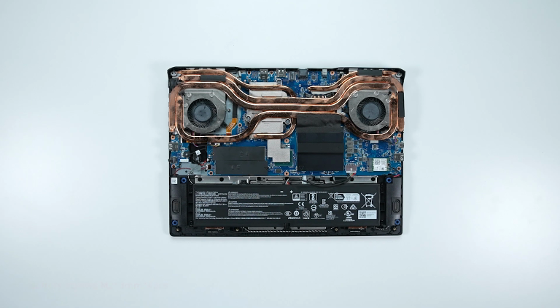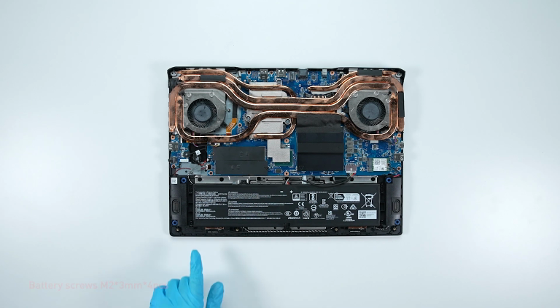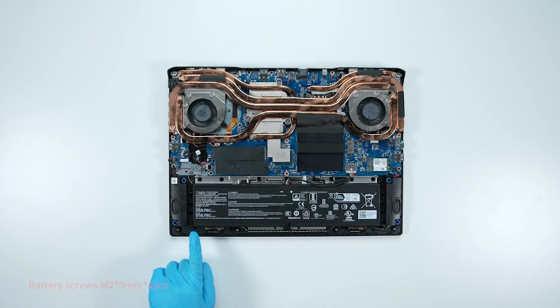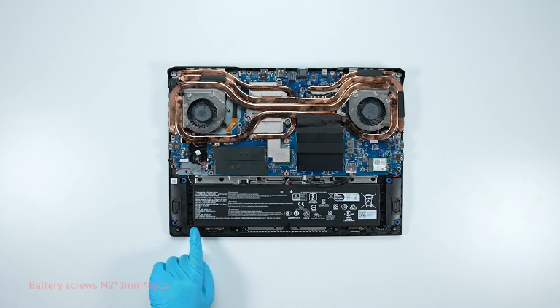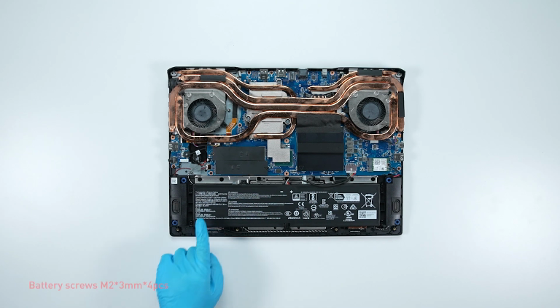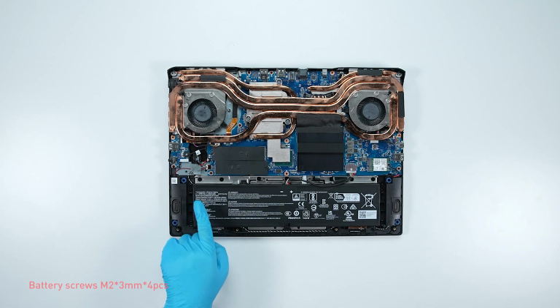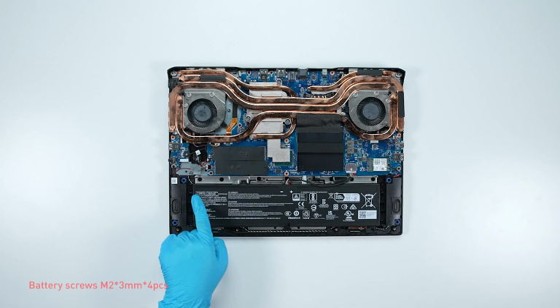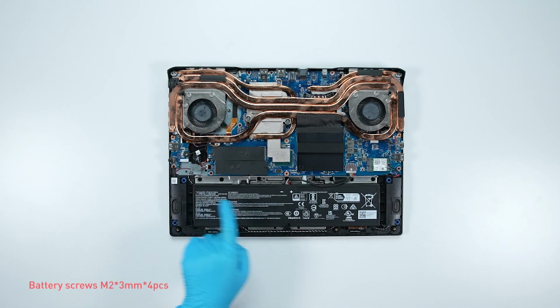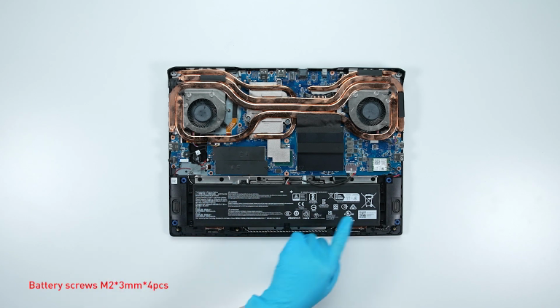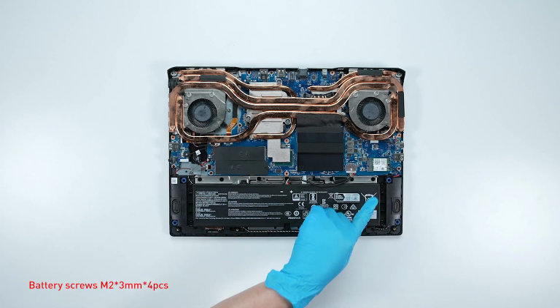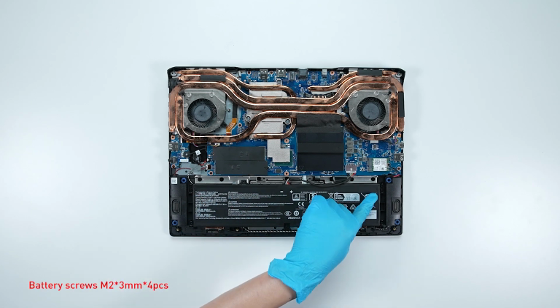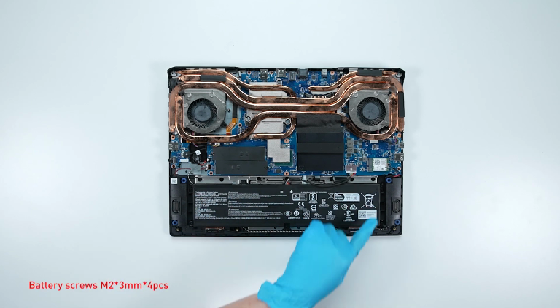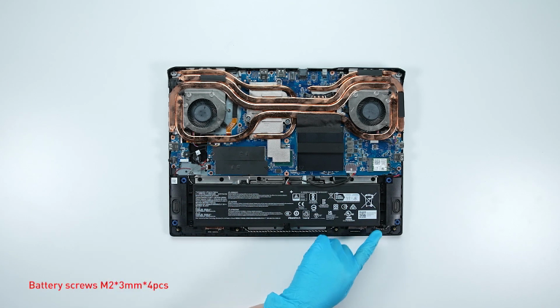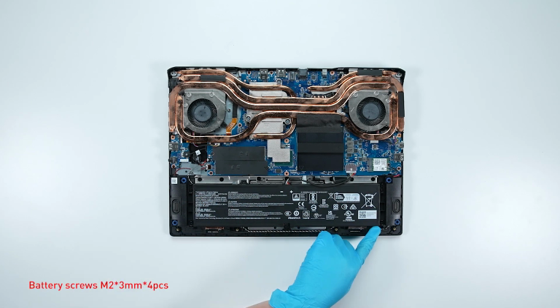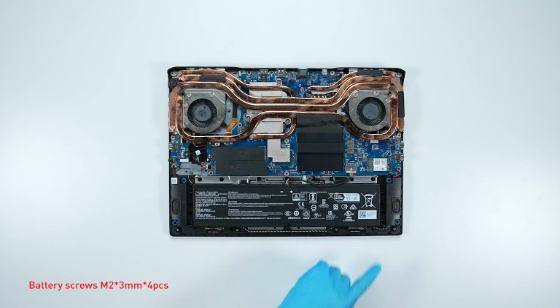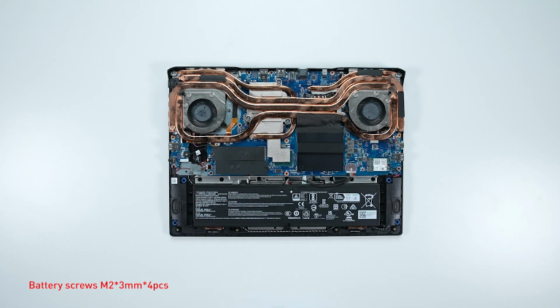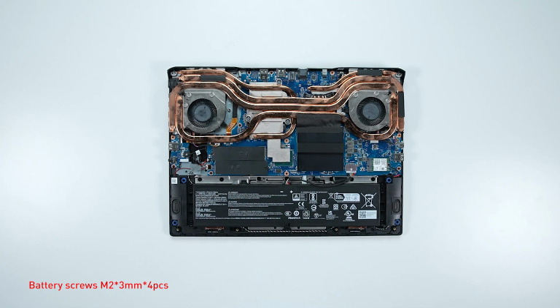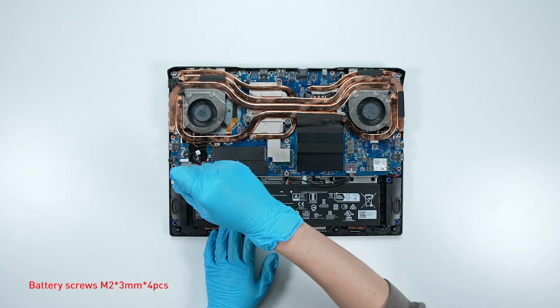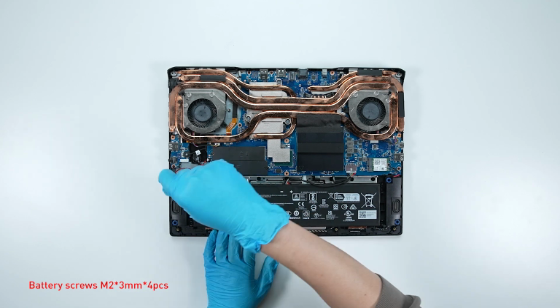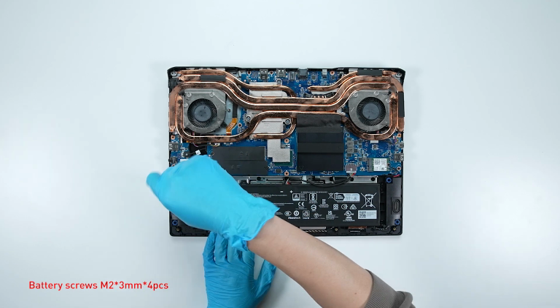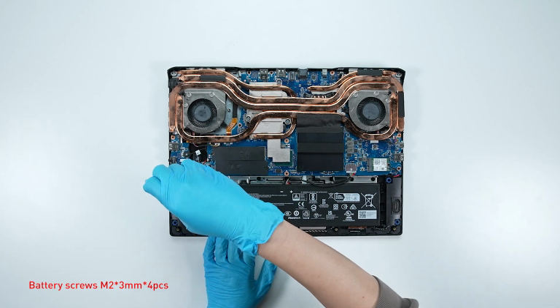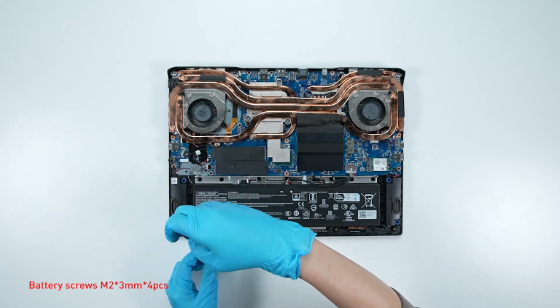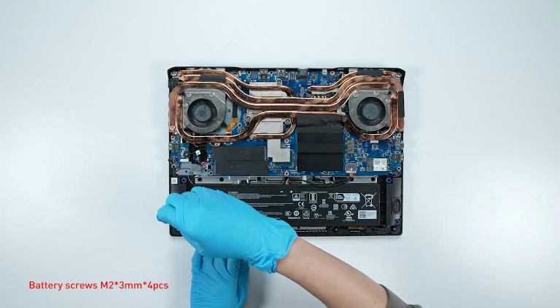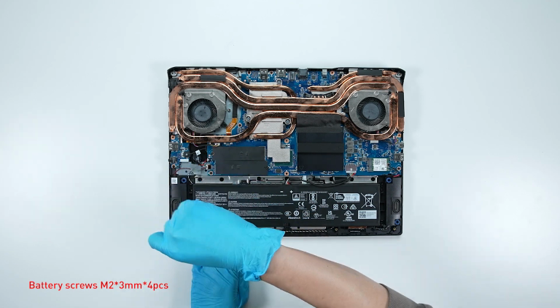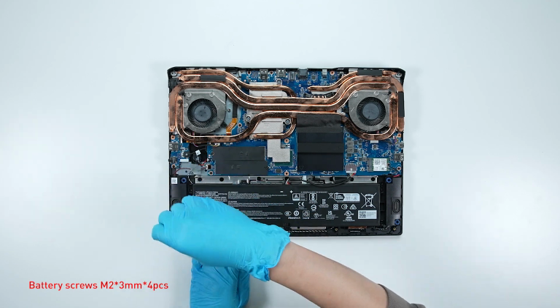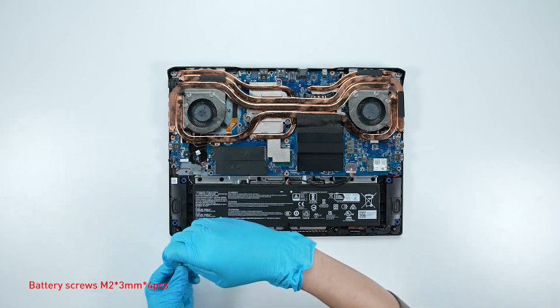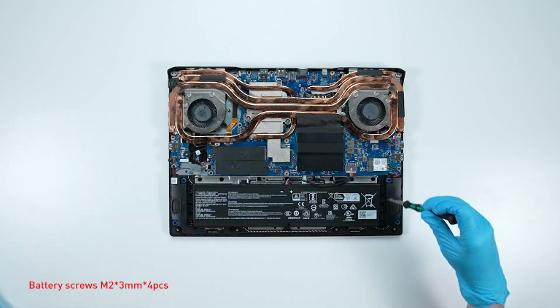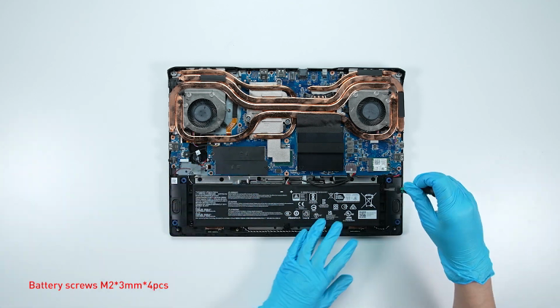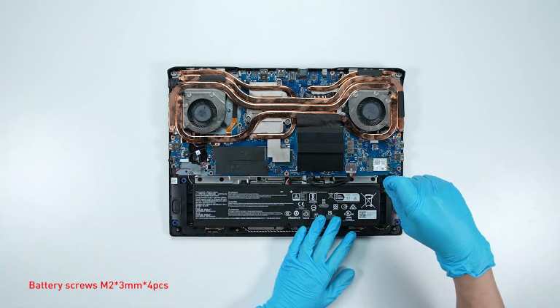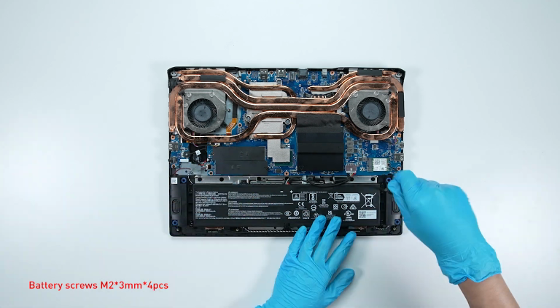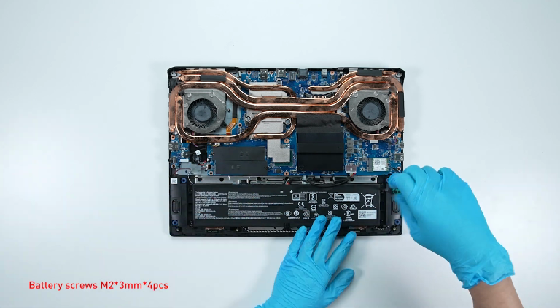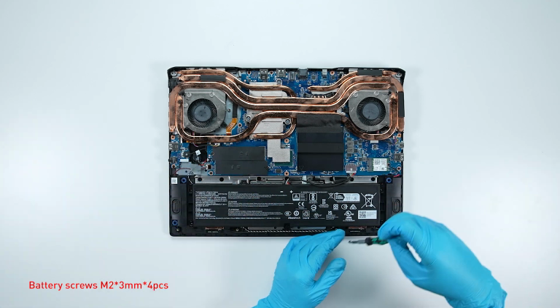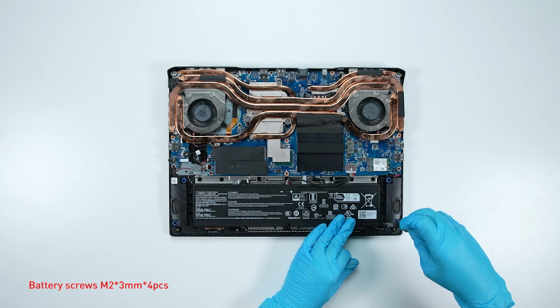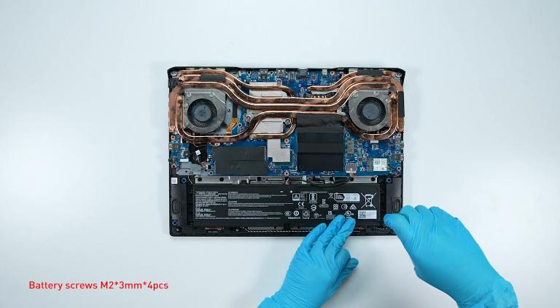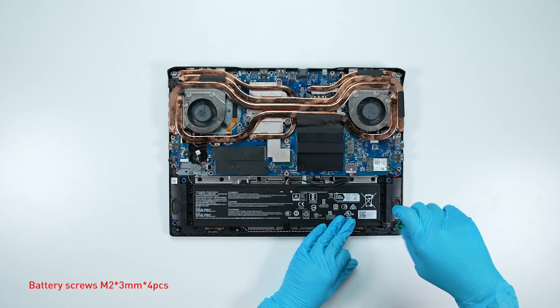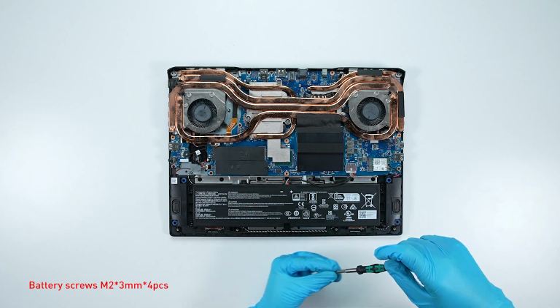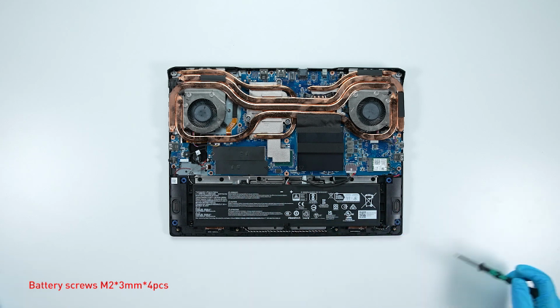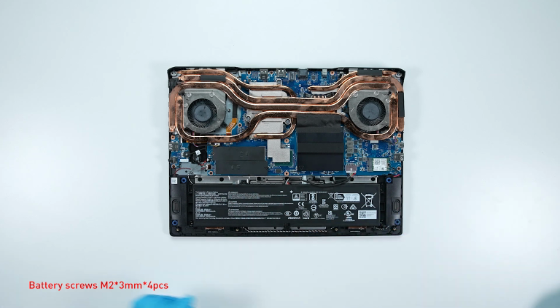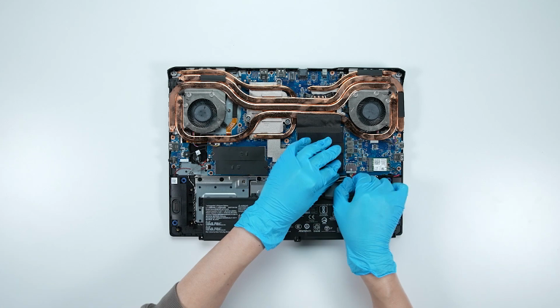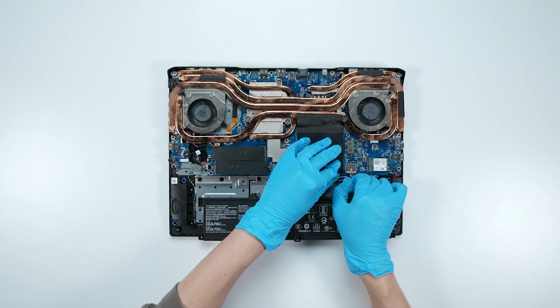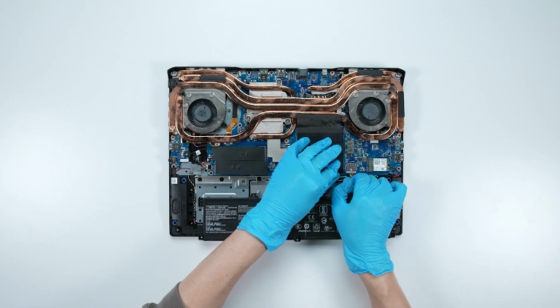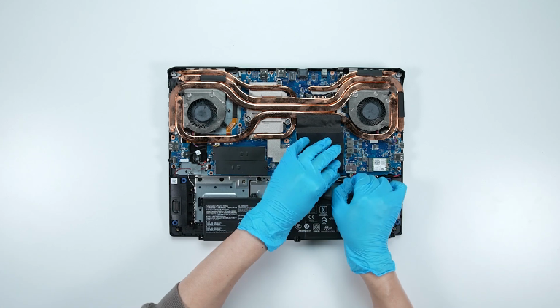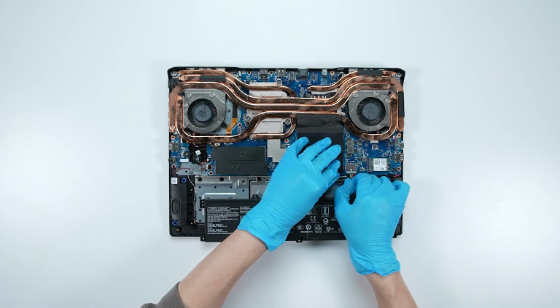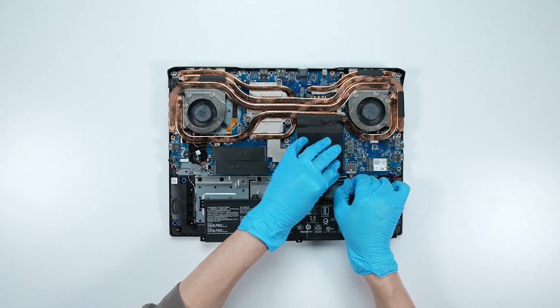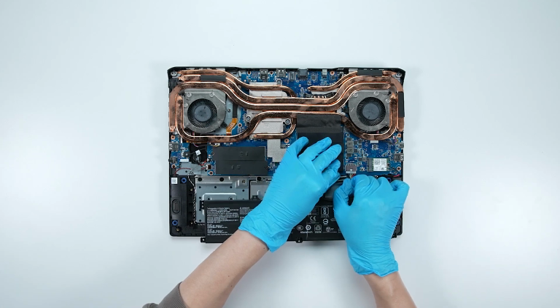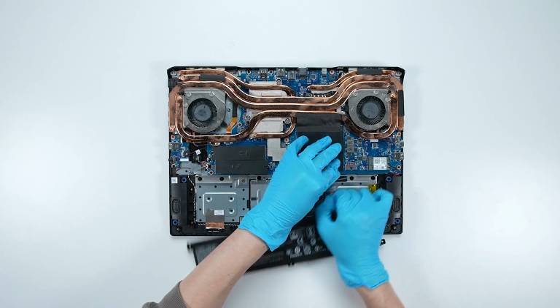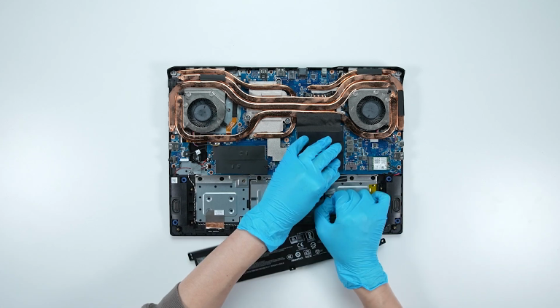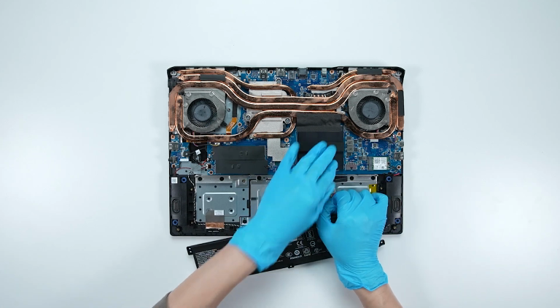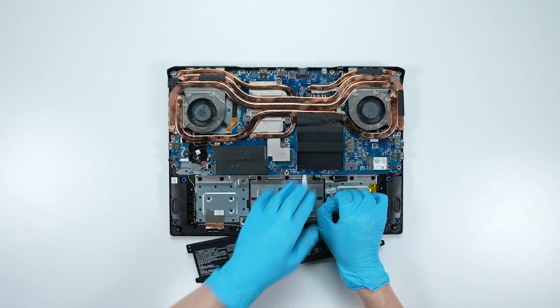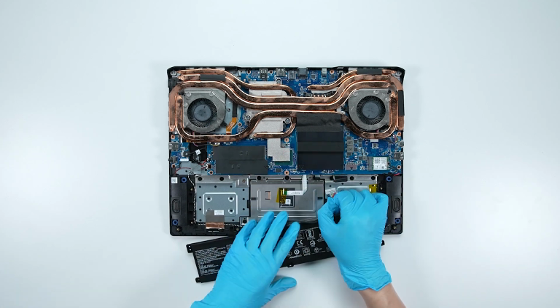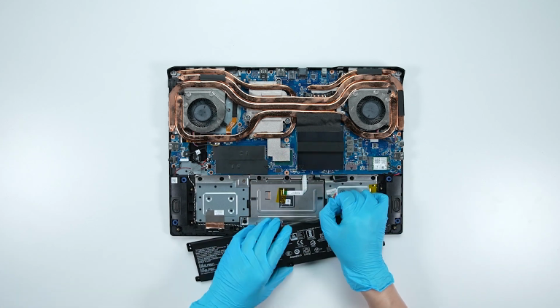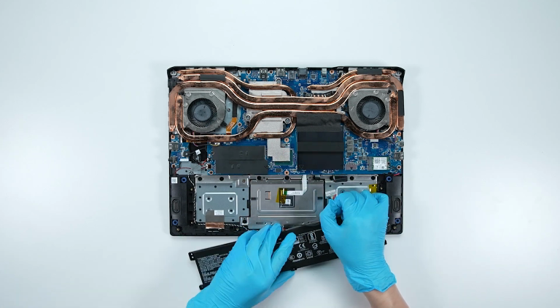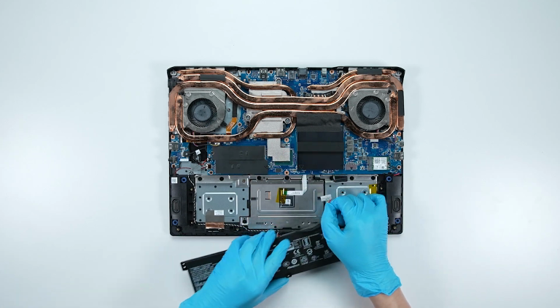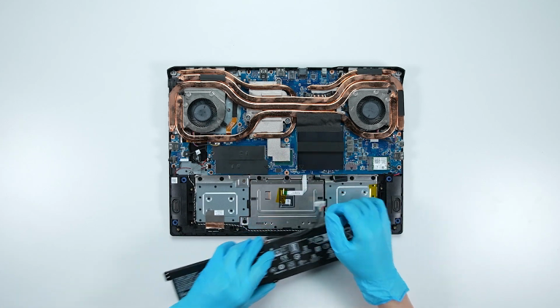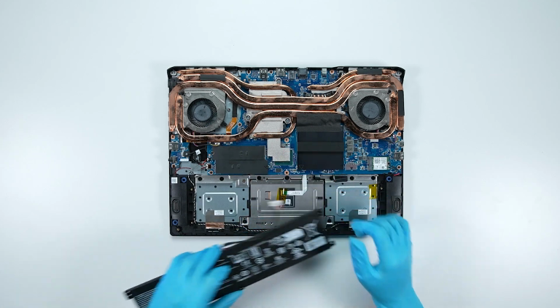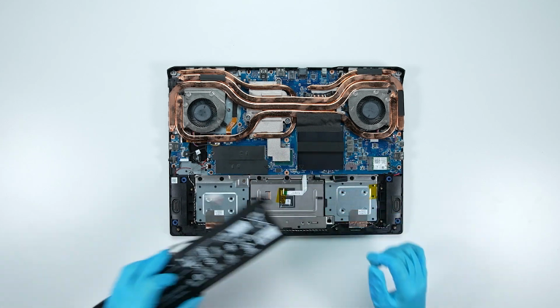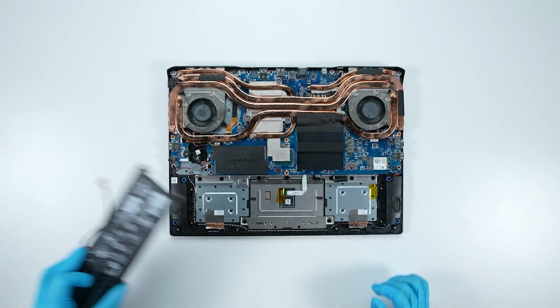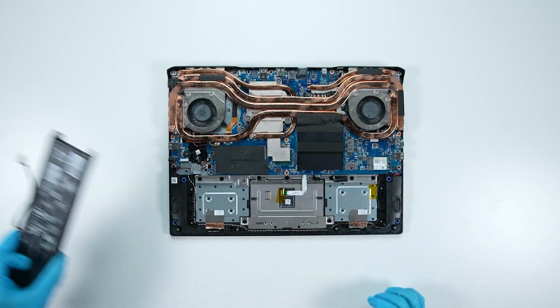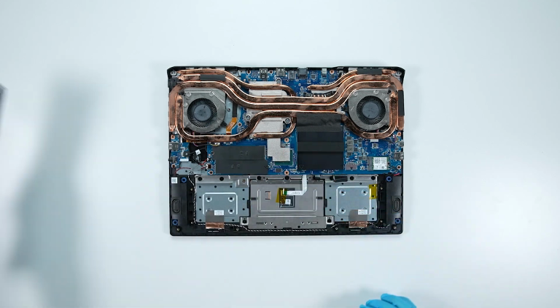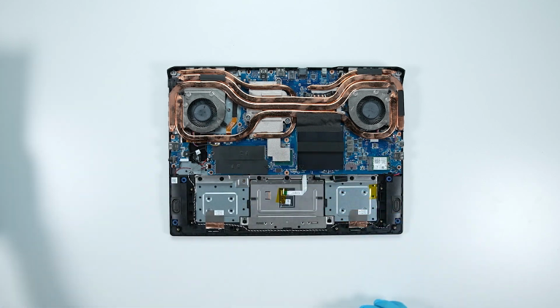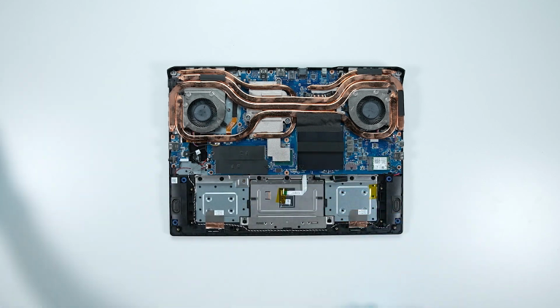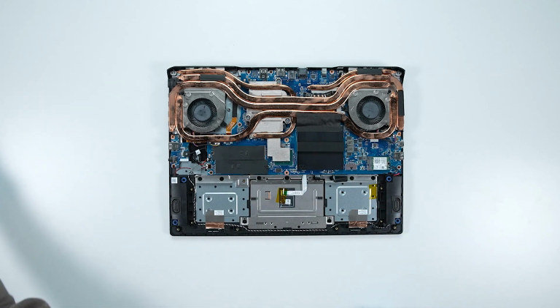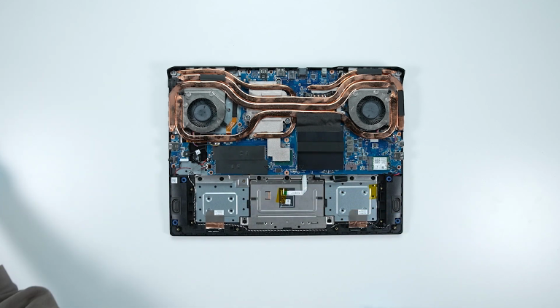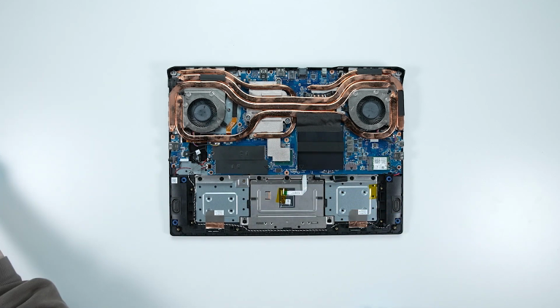Remove the 4 screws on the battery, disconnect the battery cable, and then remove the battery.